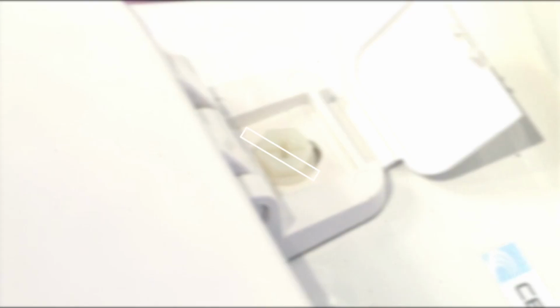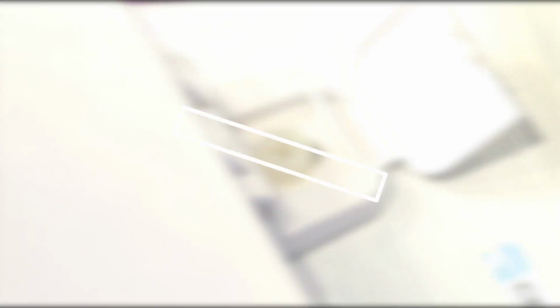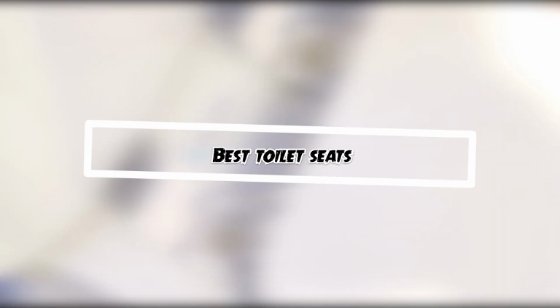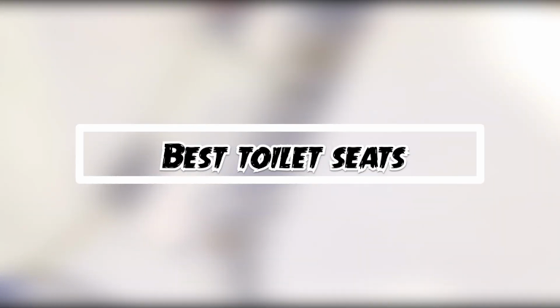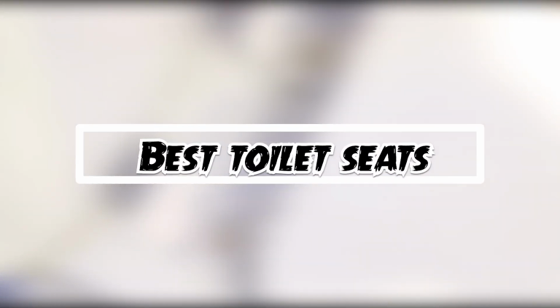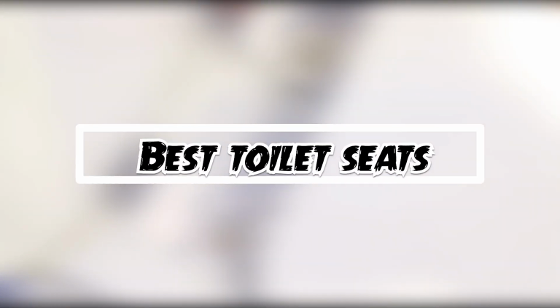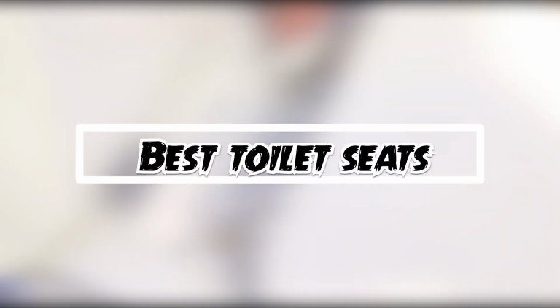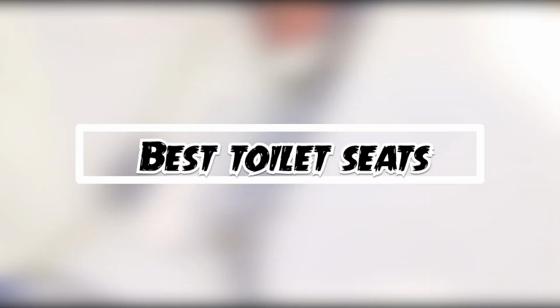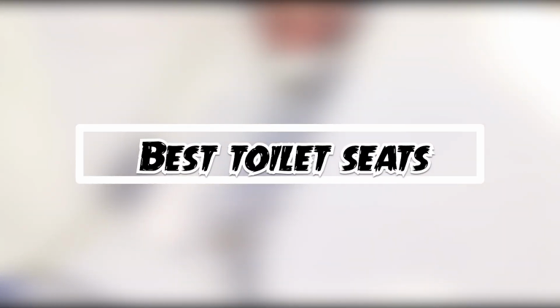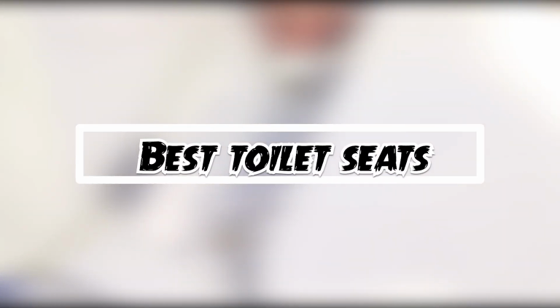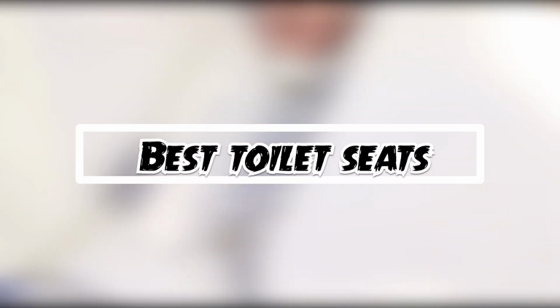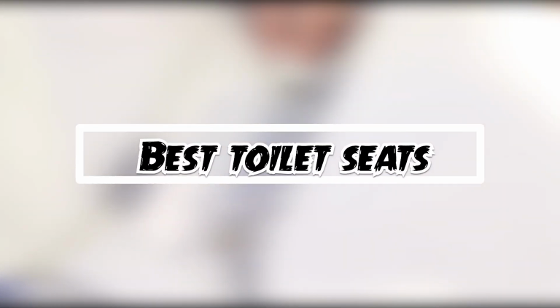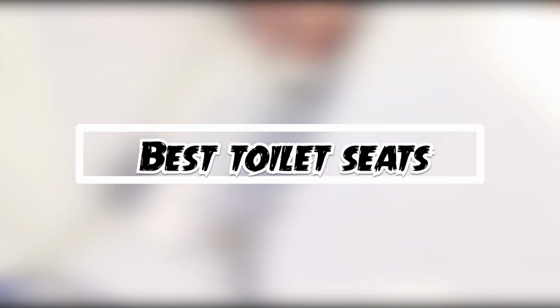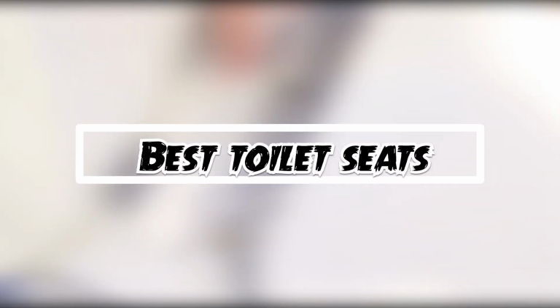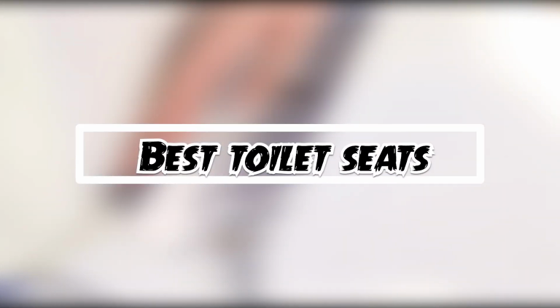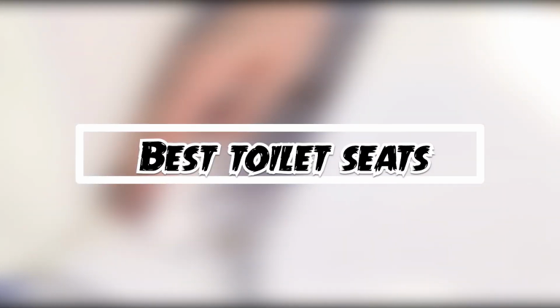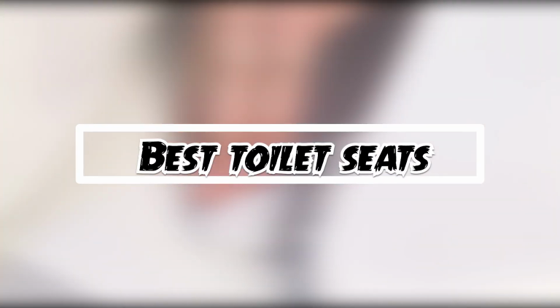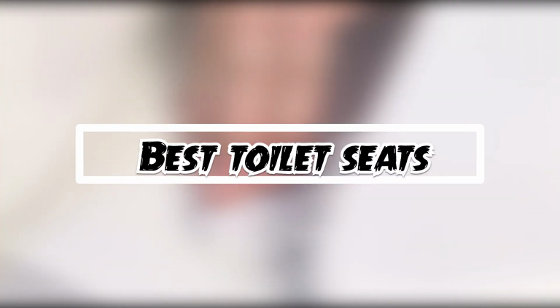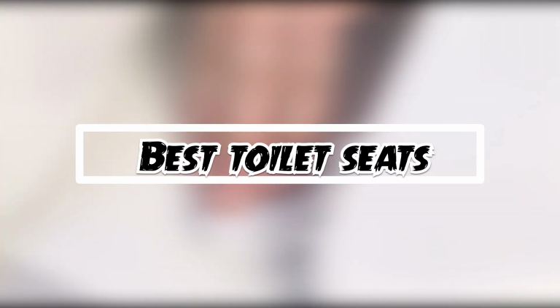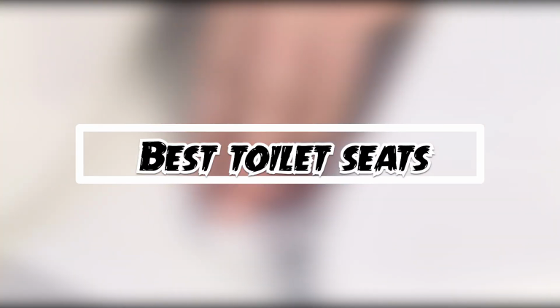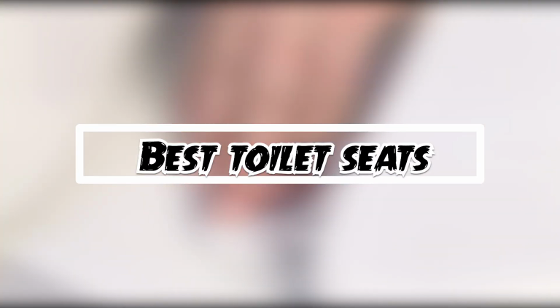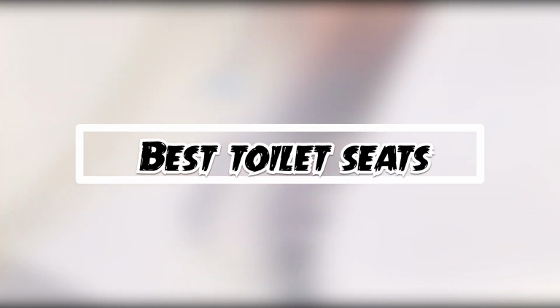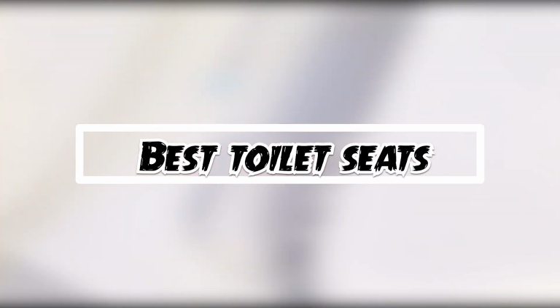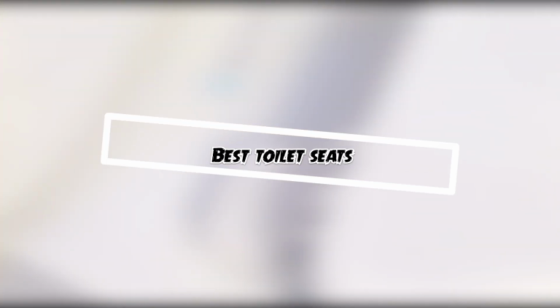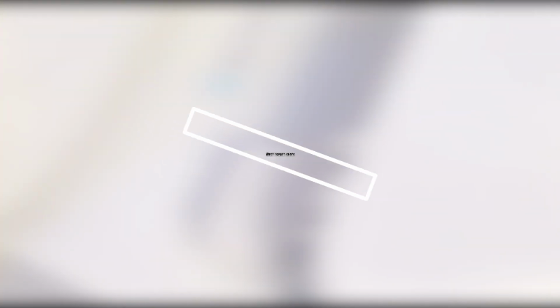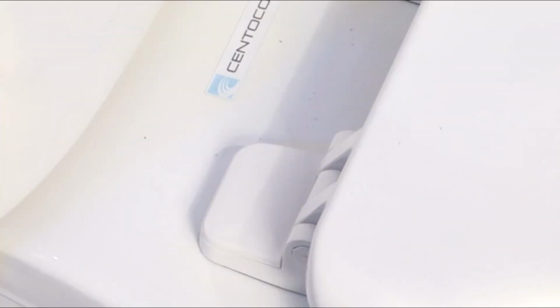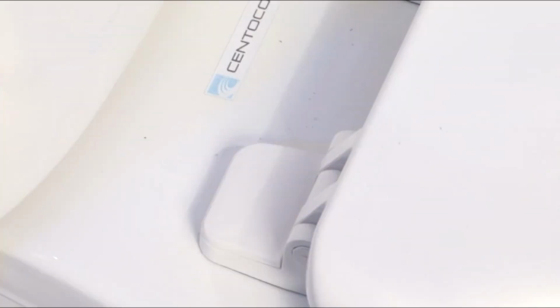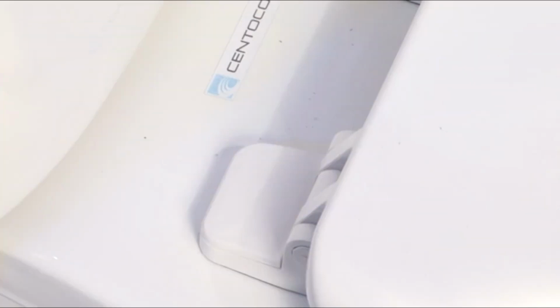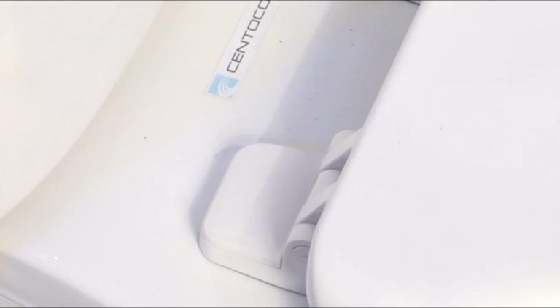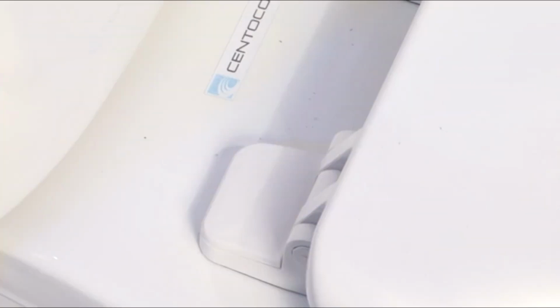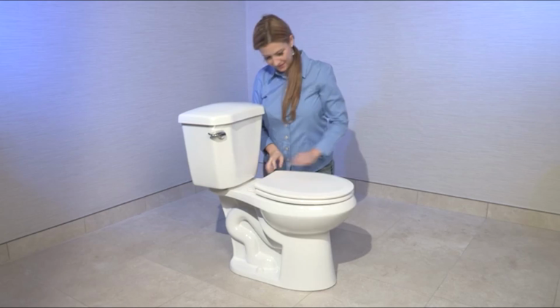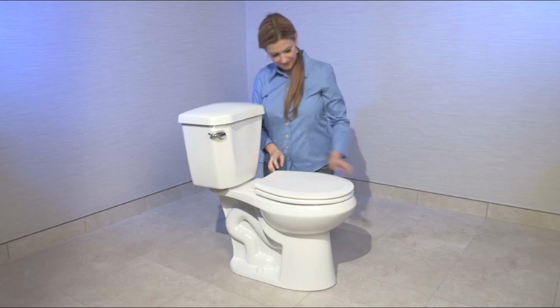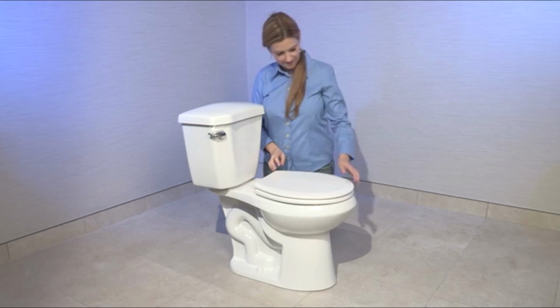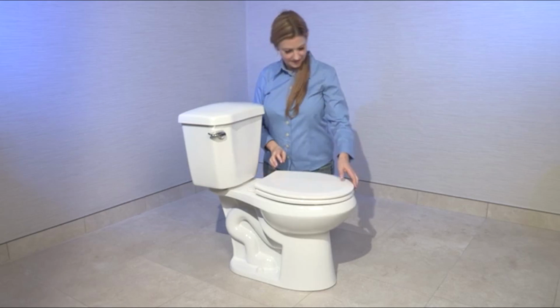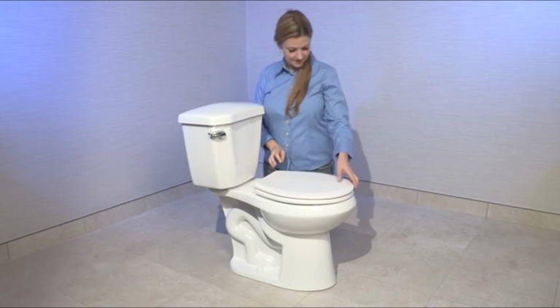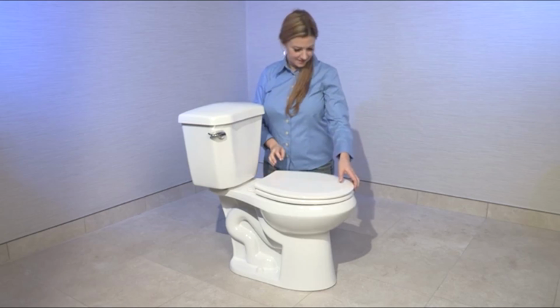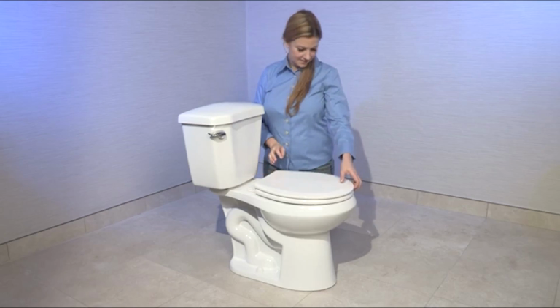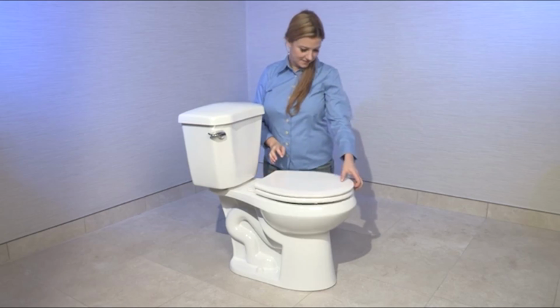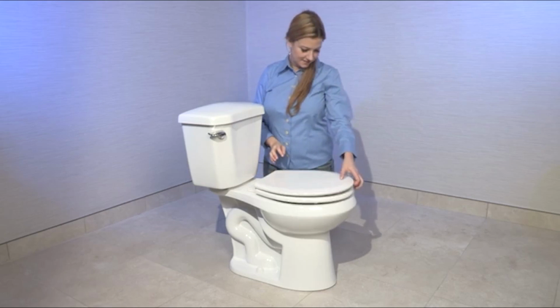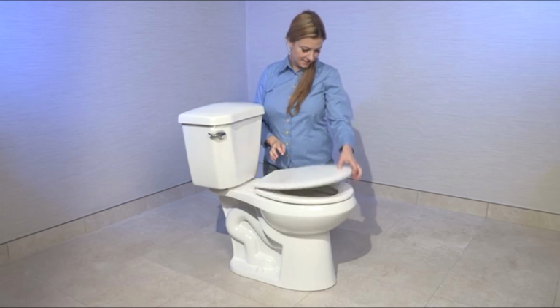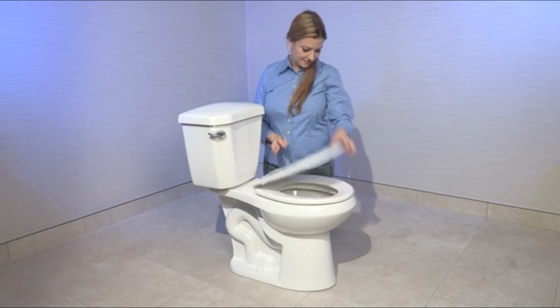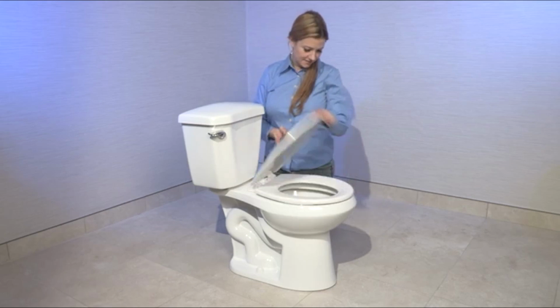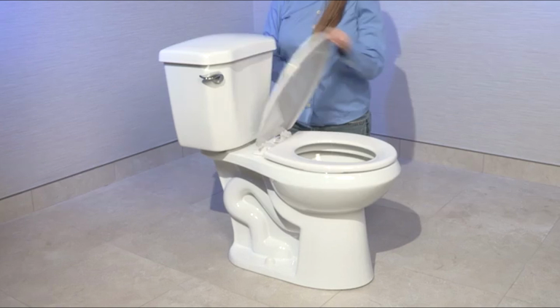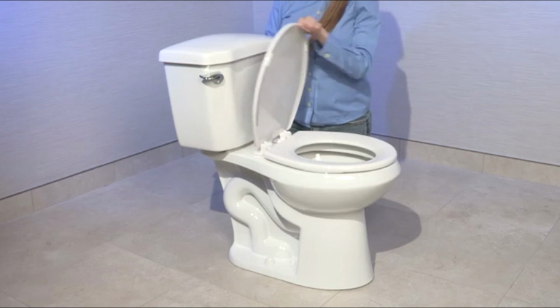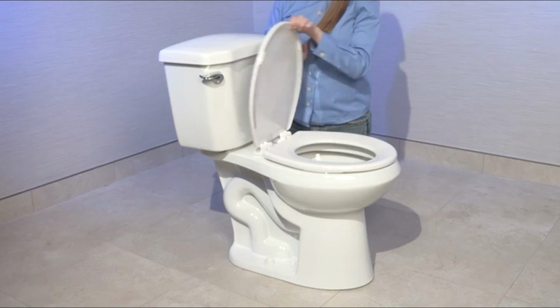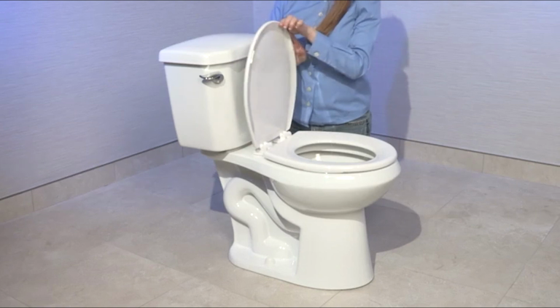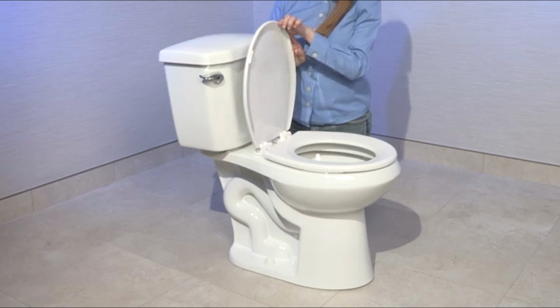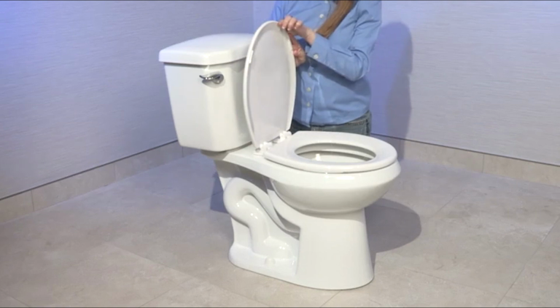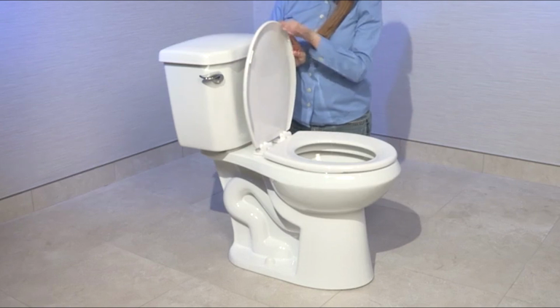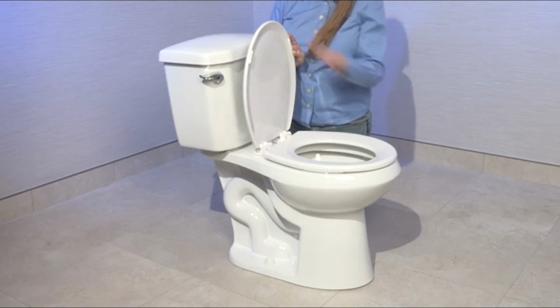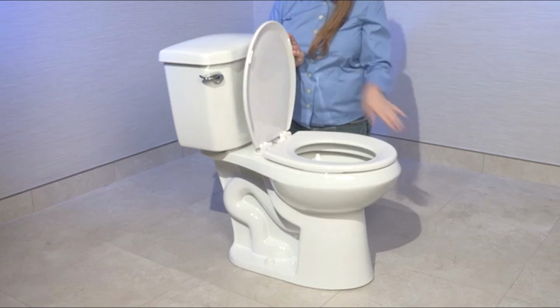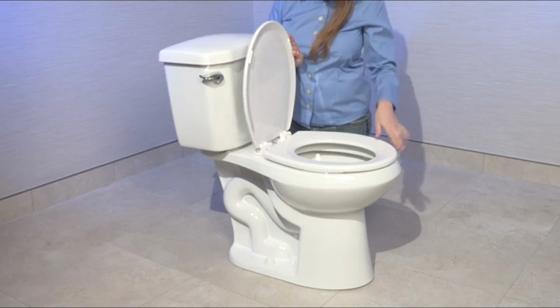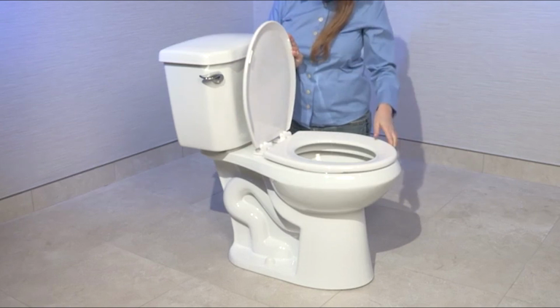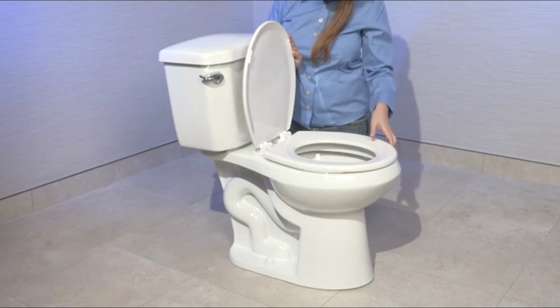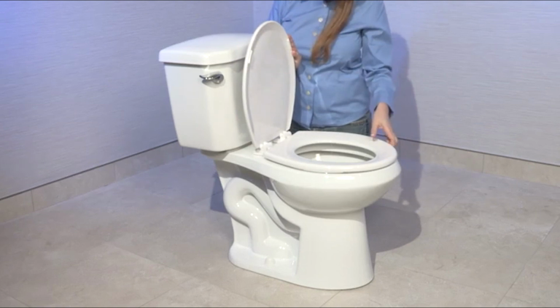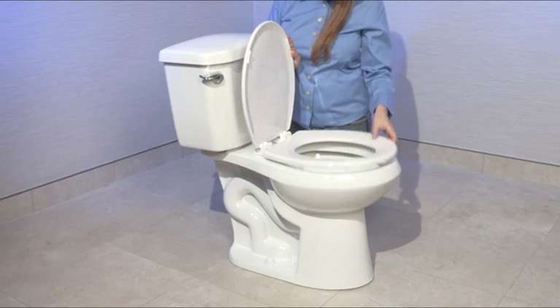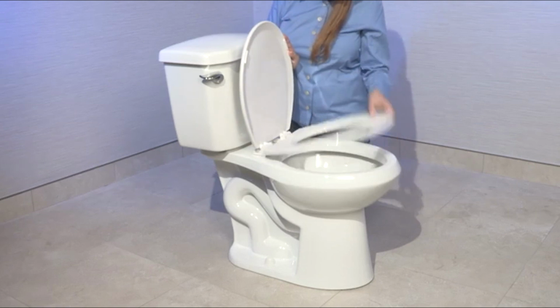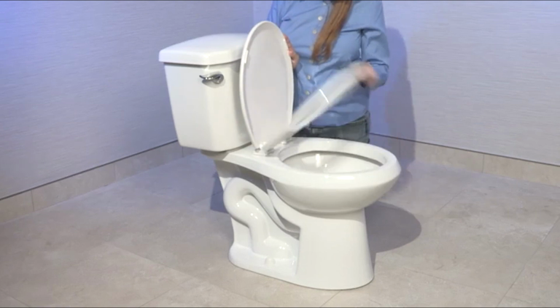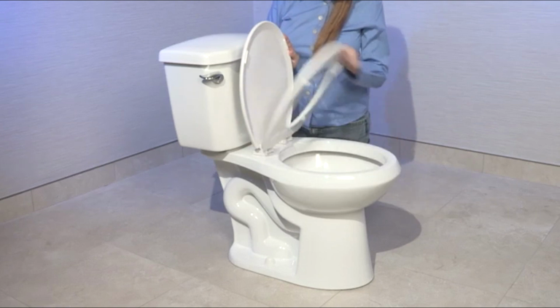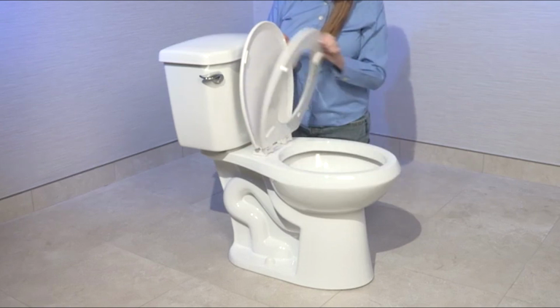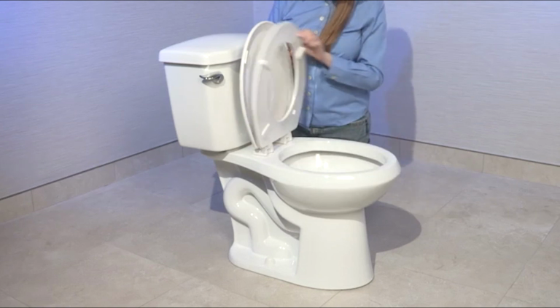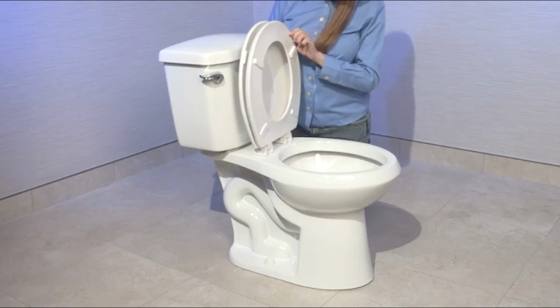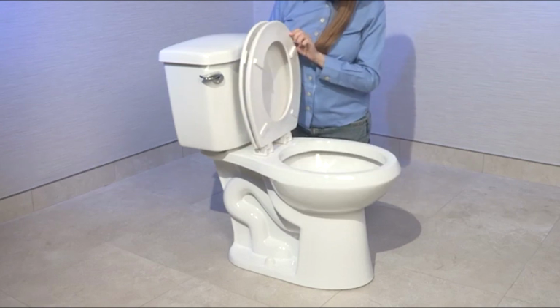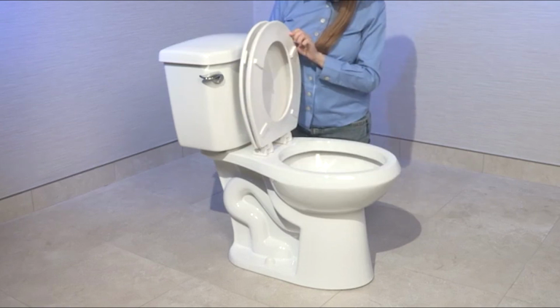If you want to get good quality toilet seats according to your needs, then watch the video till the end and then decide. So let's get started.